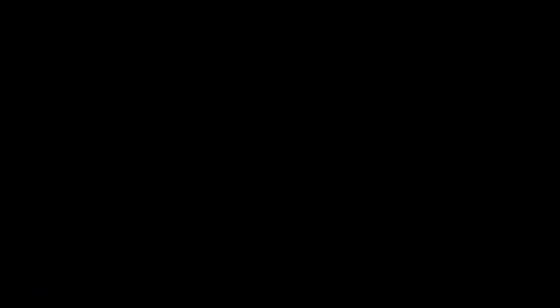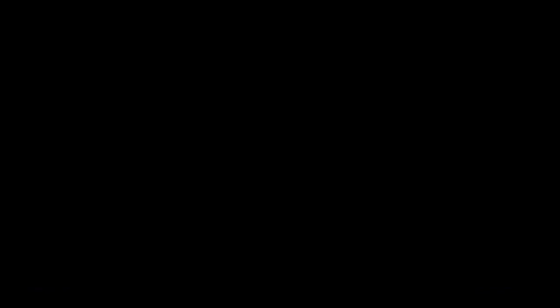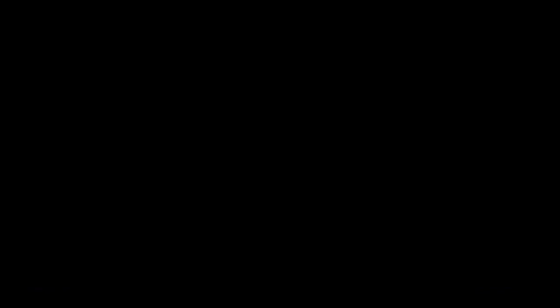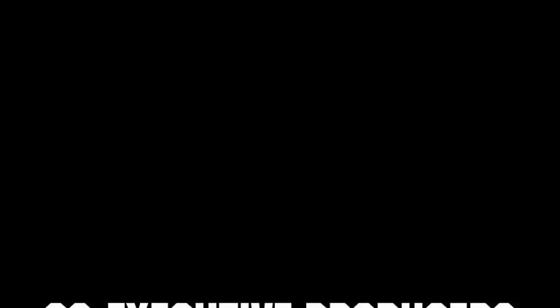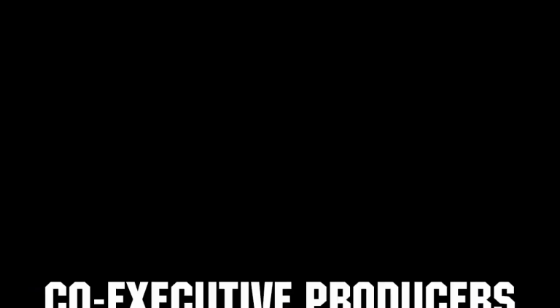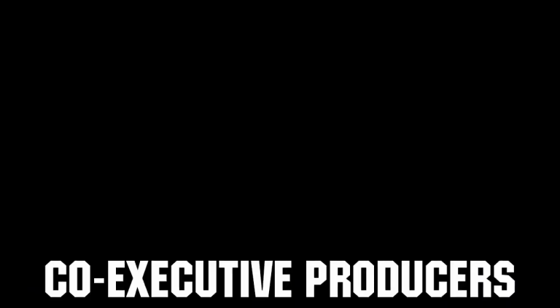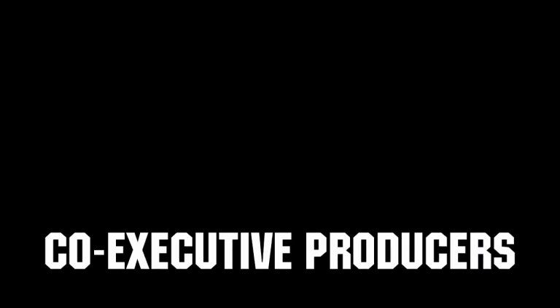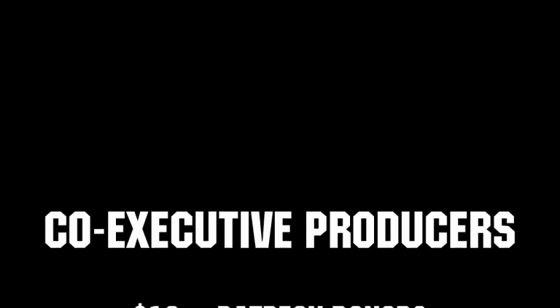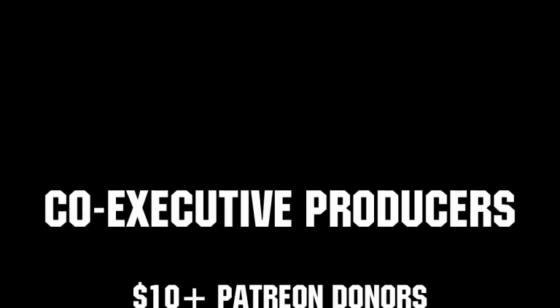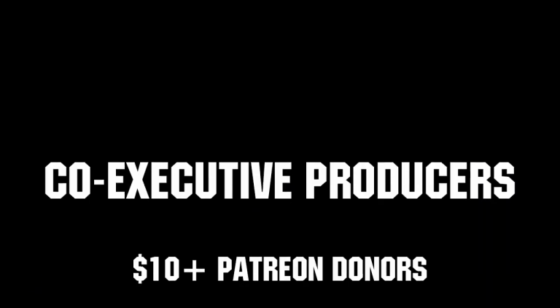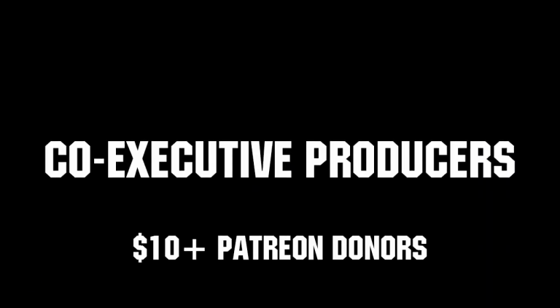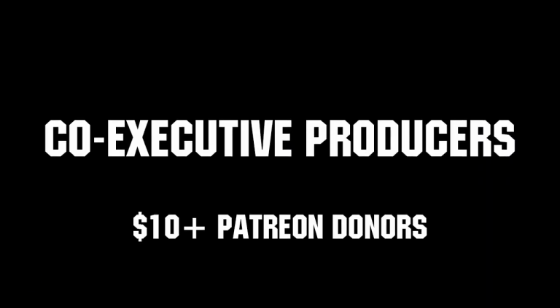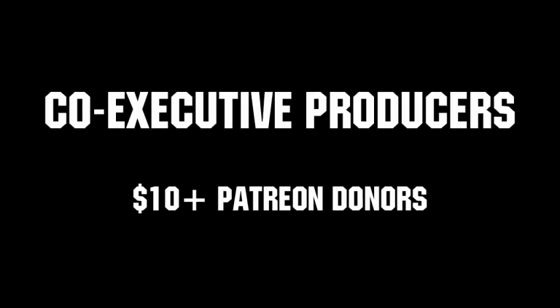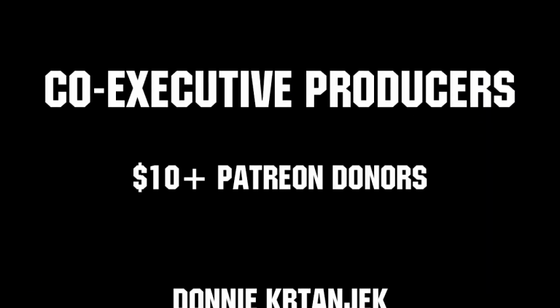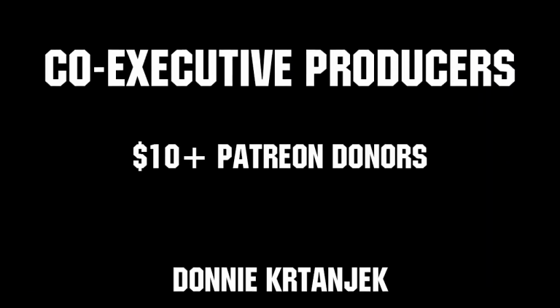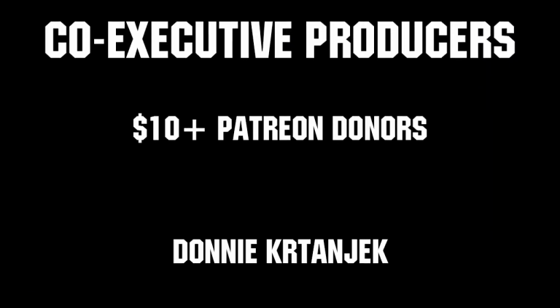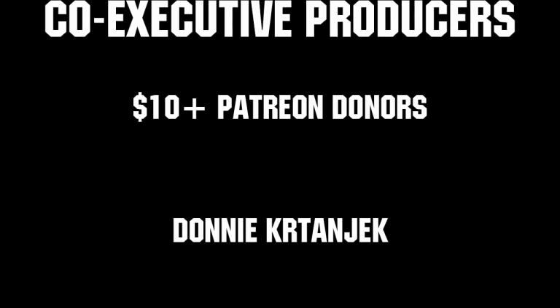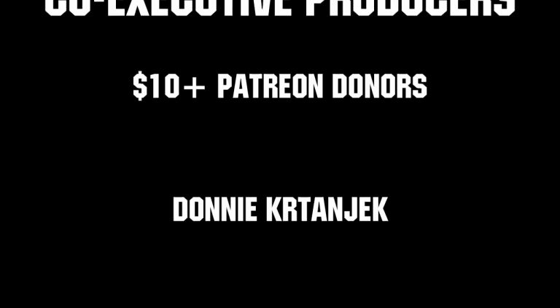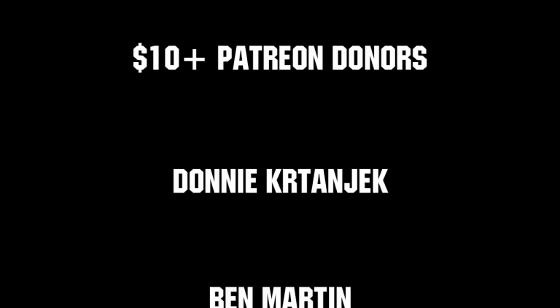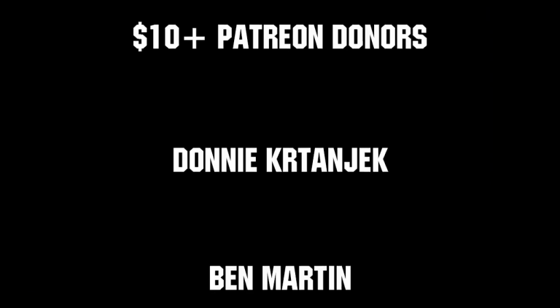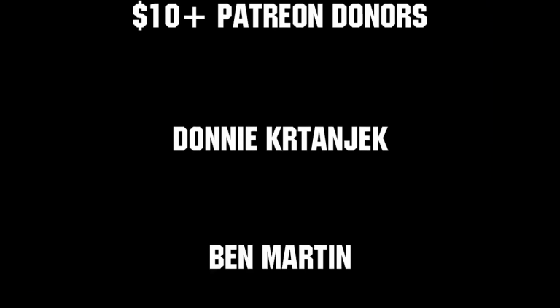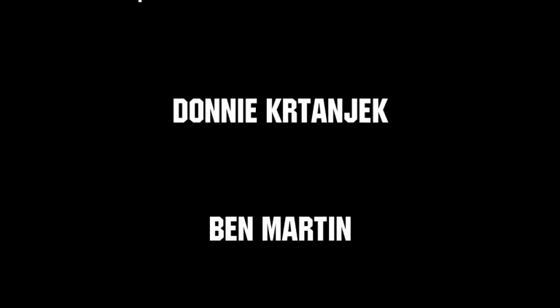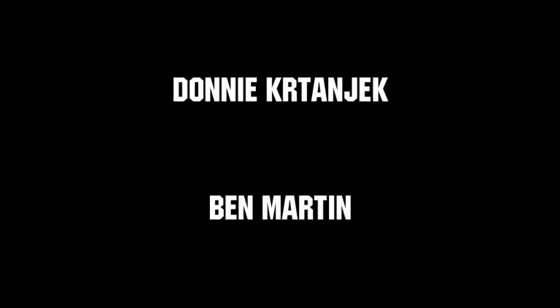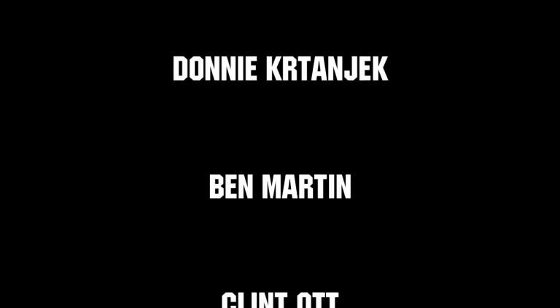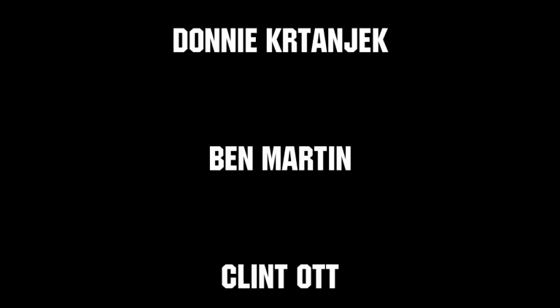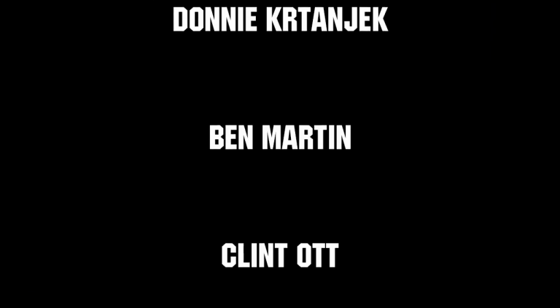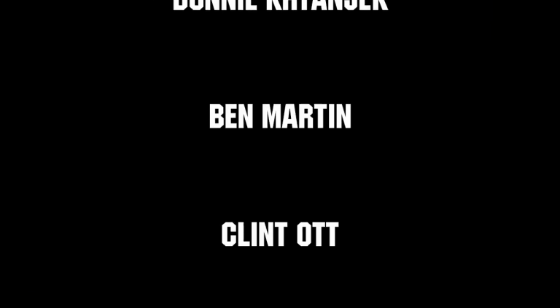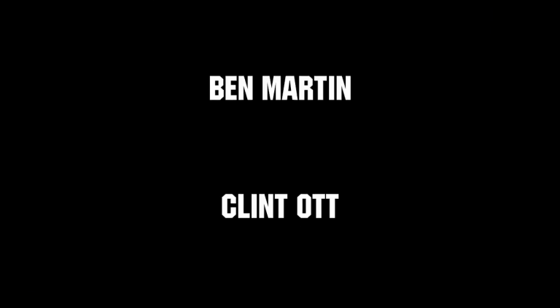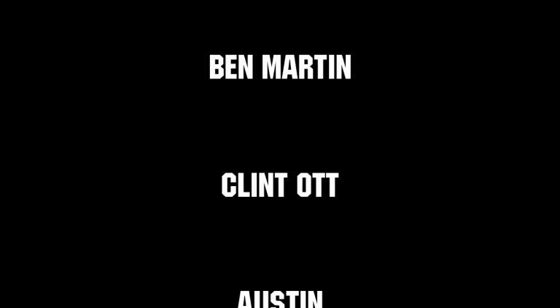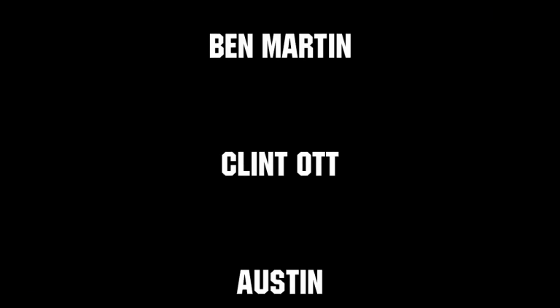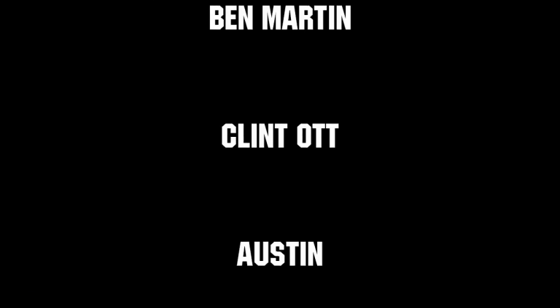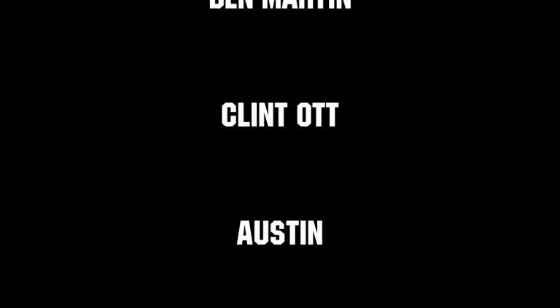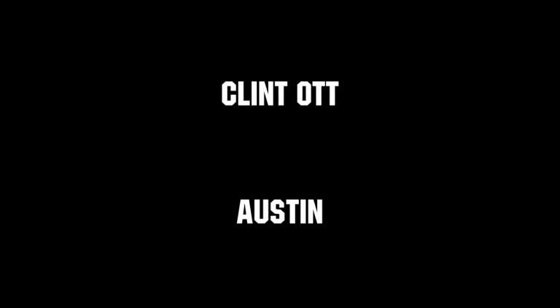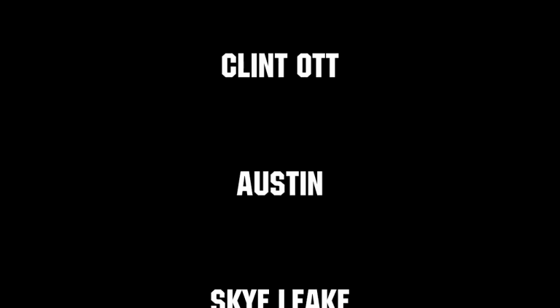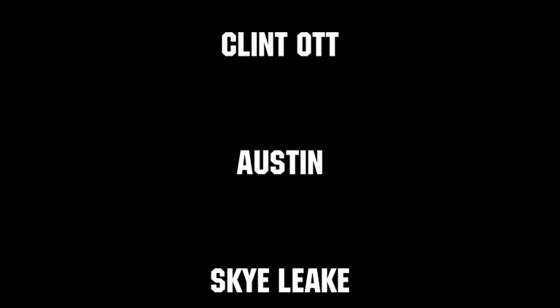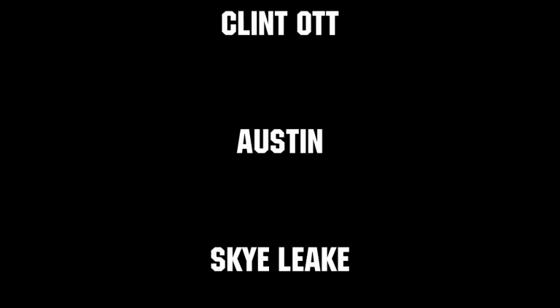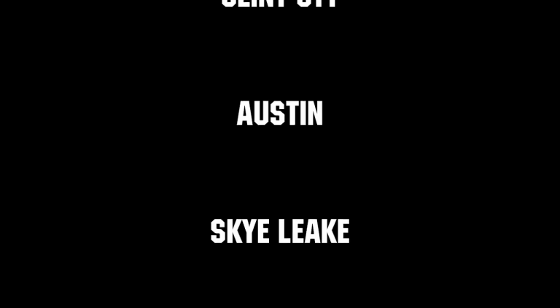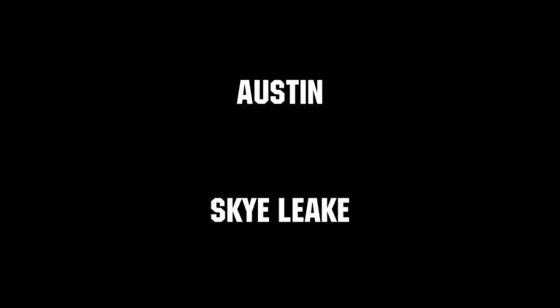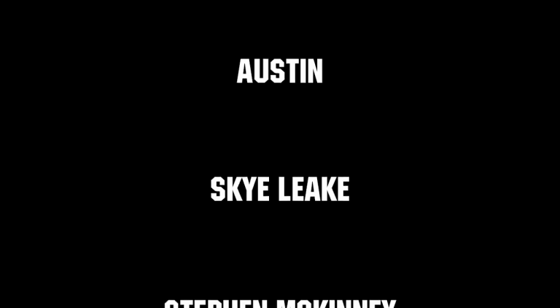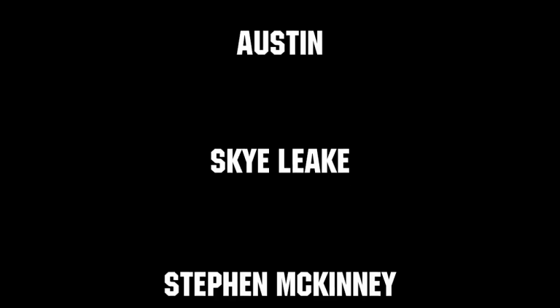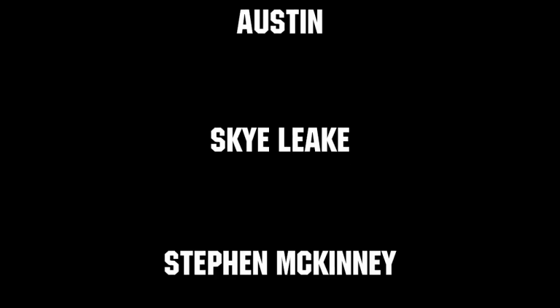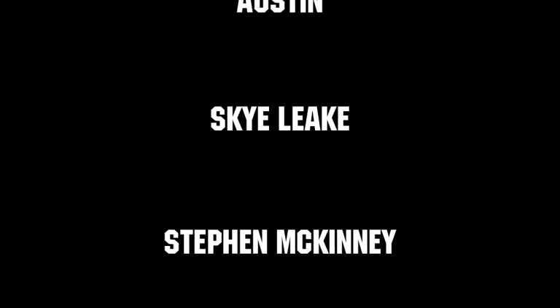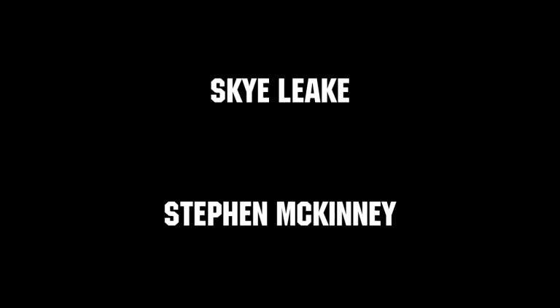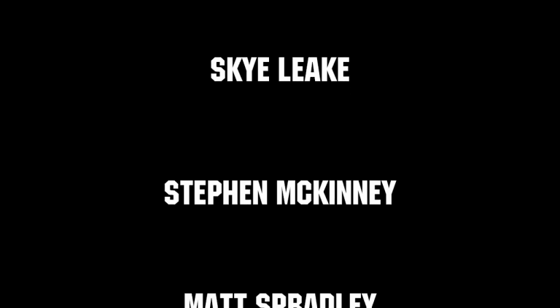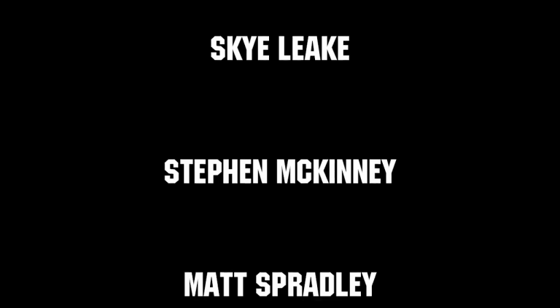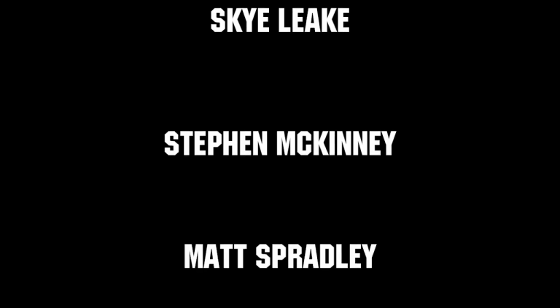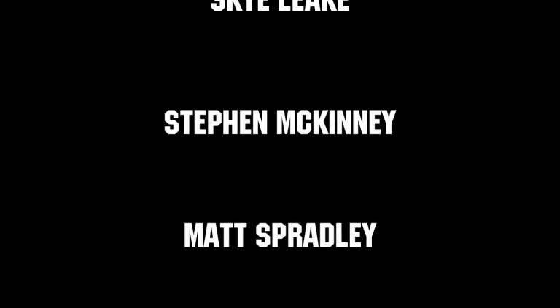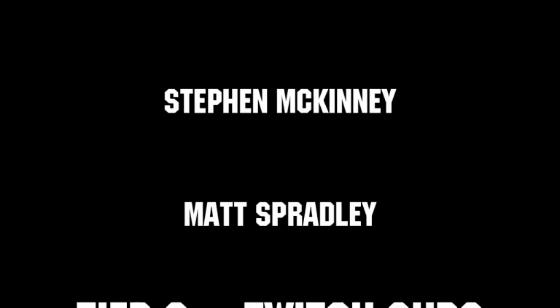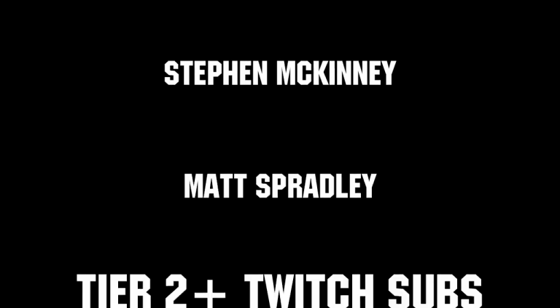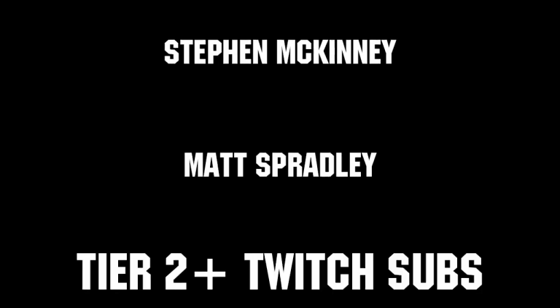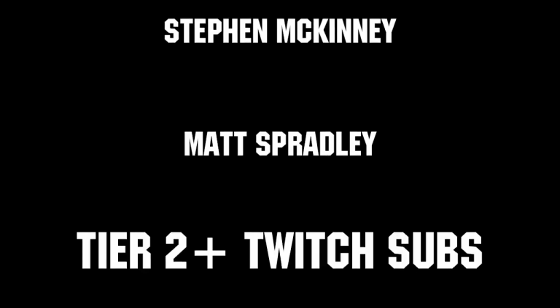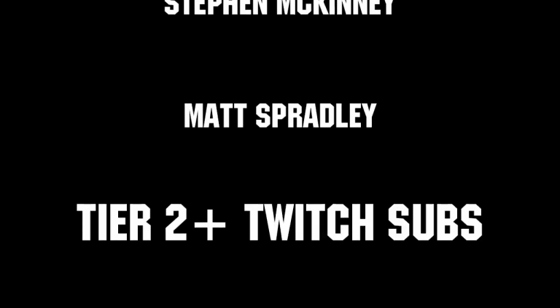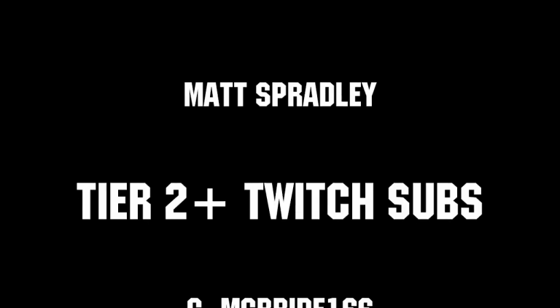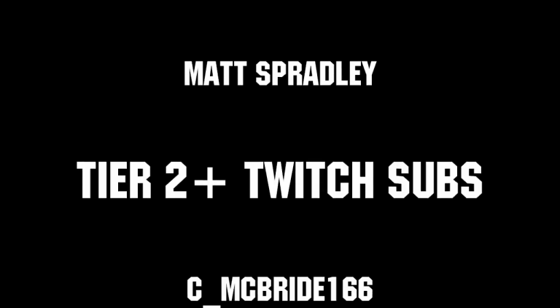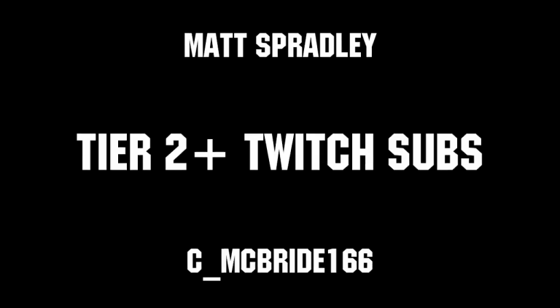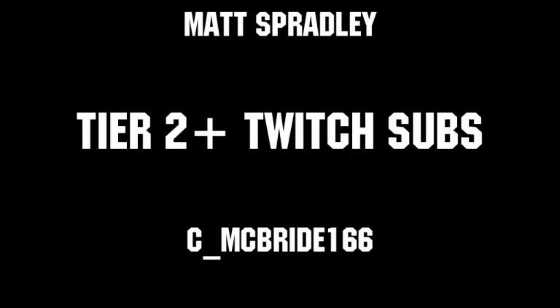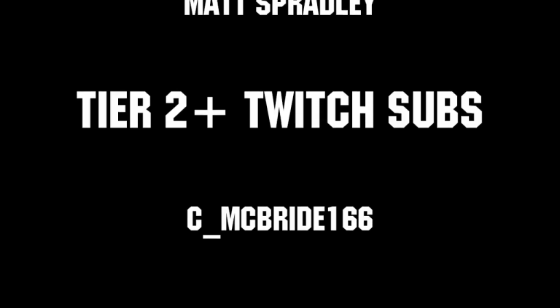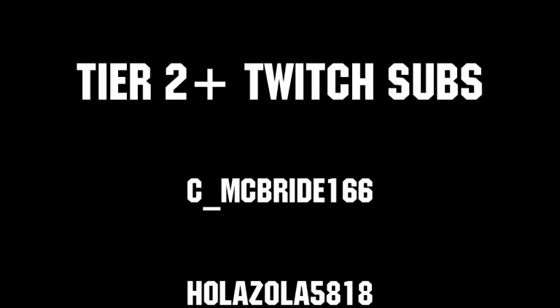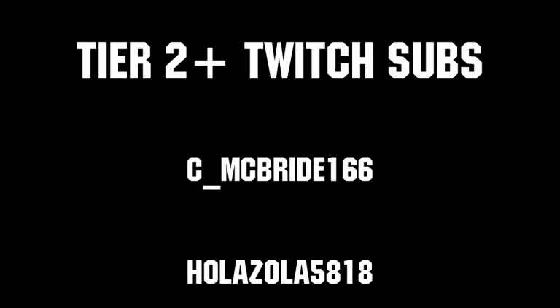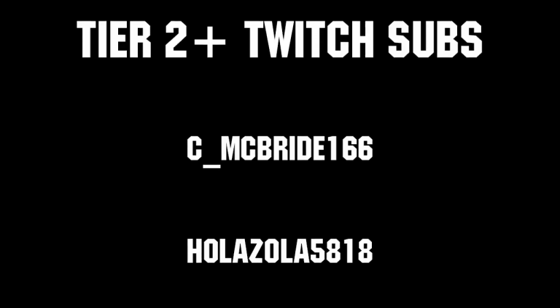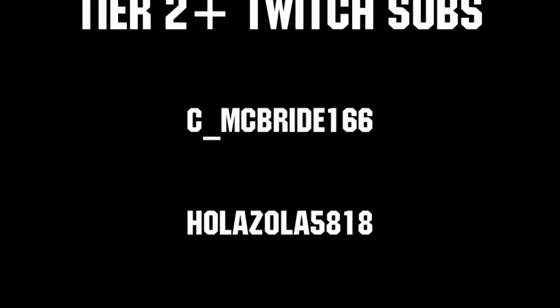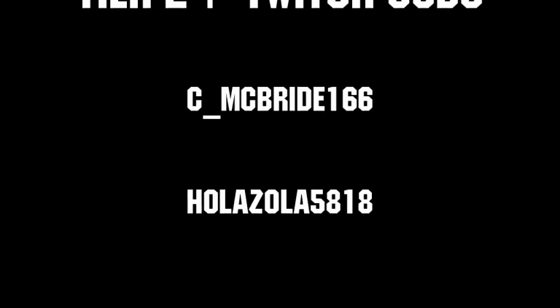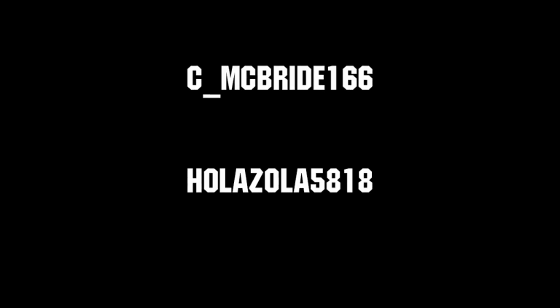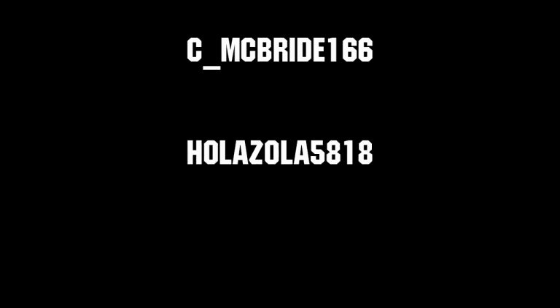Thanks to all of our co-executive producers on Patreon and Tier 2 Plus subscribers on Twitch keeping the fun loud, live, and independent.